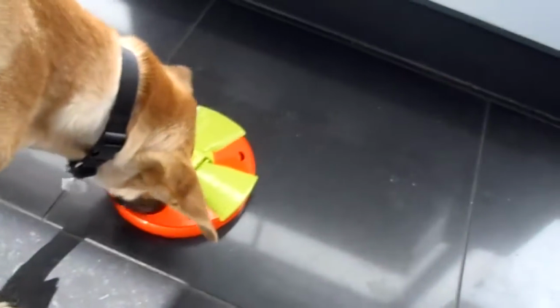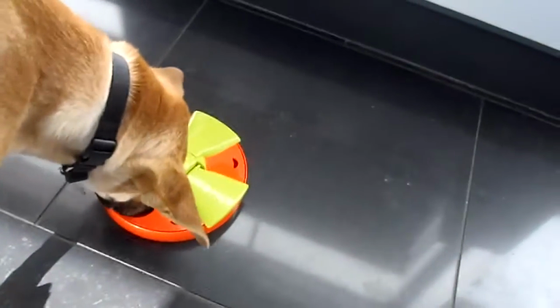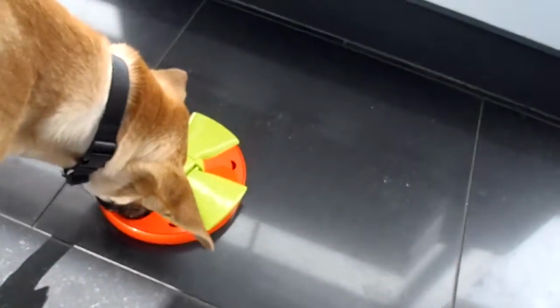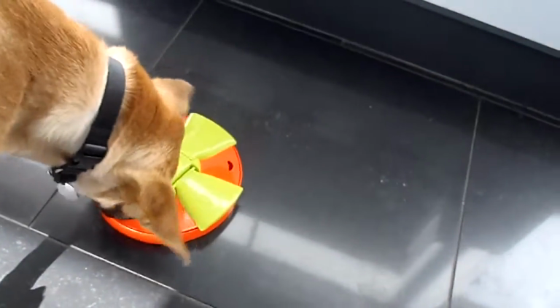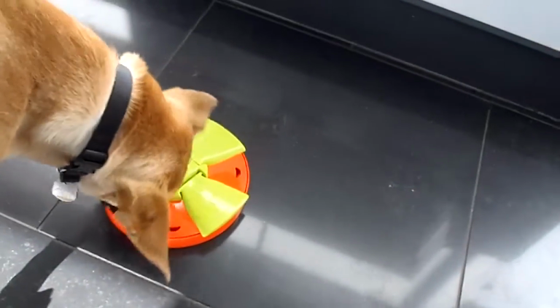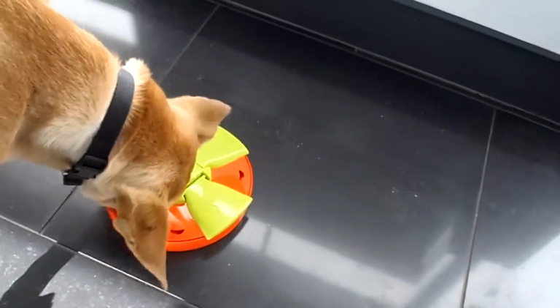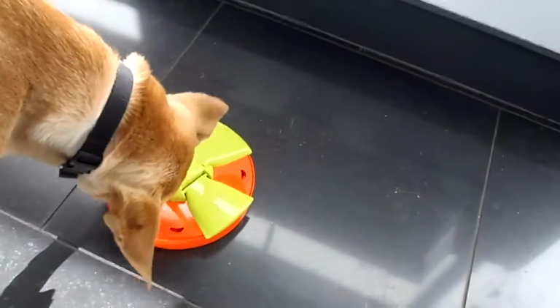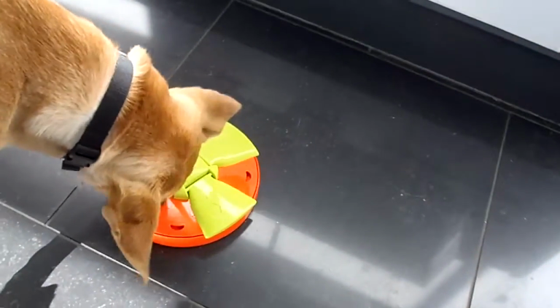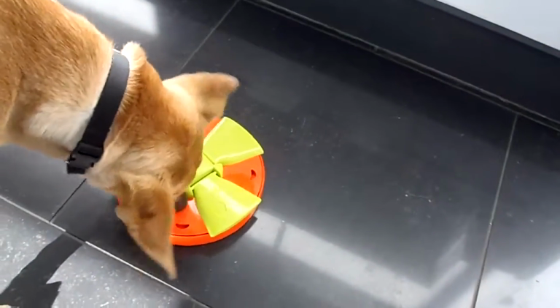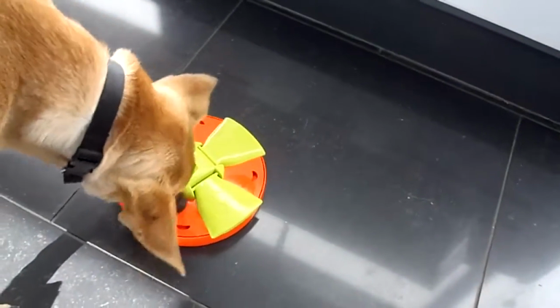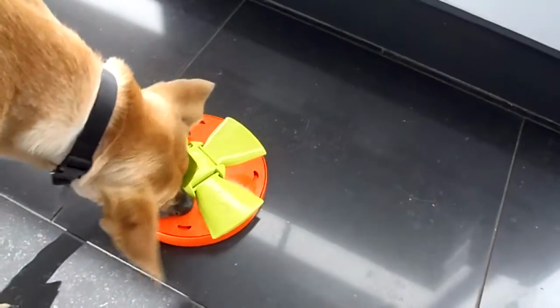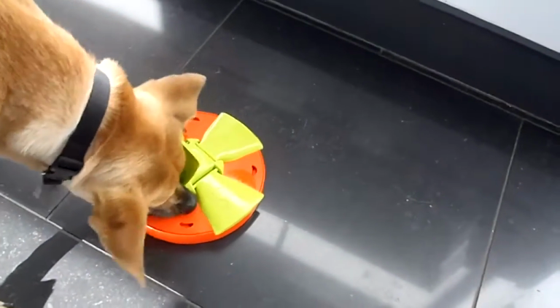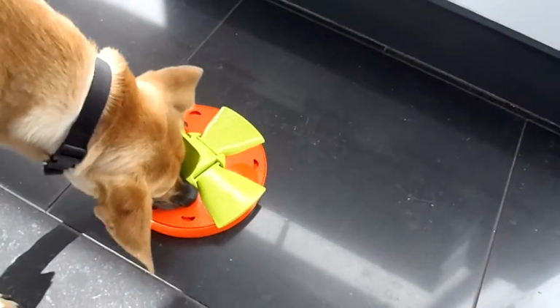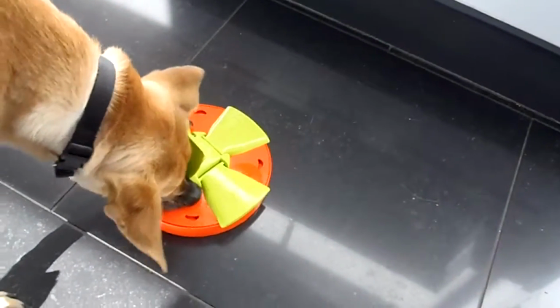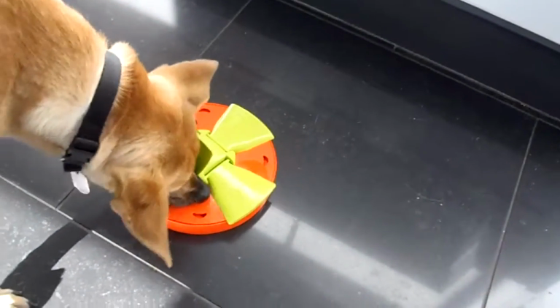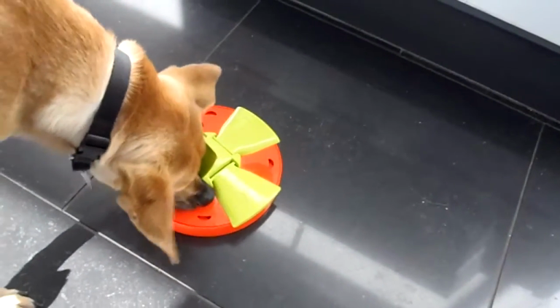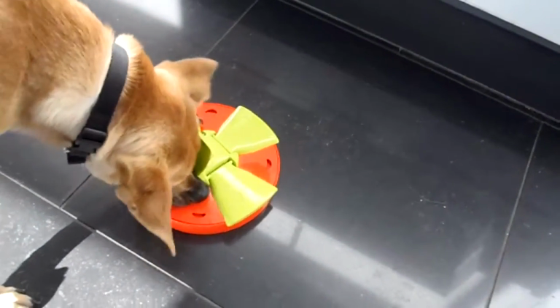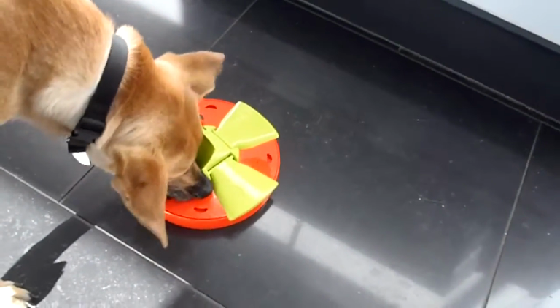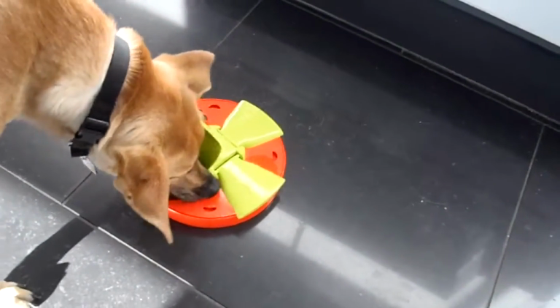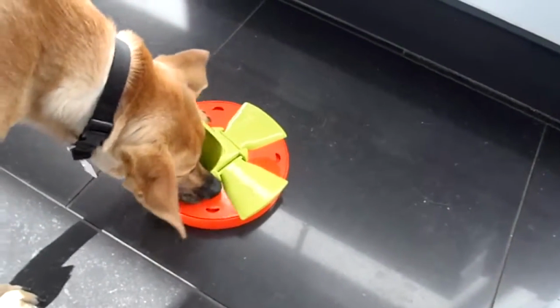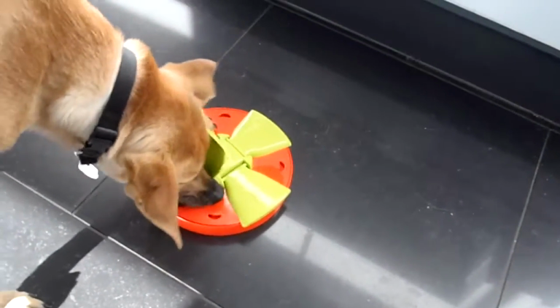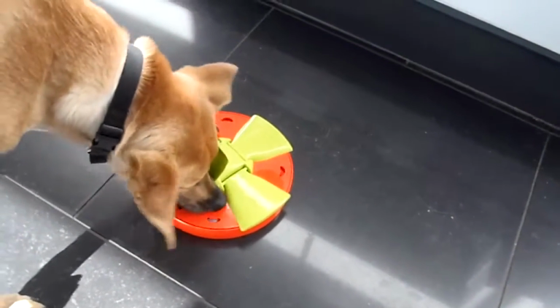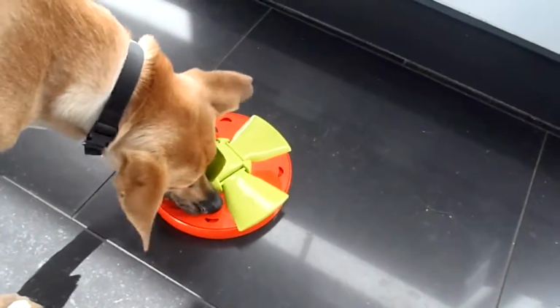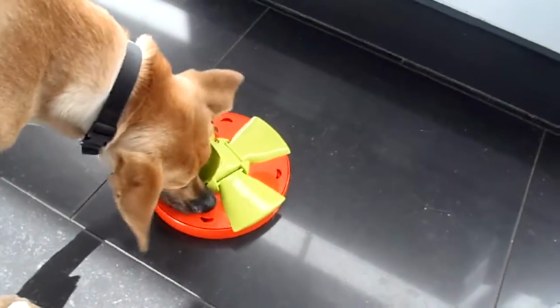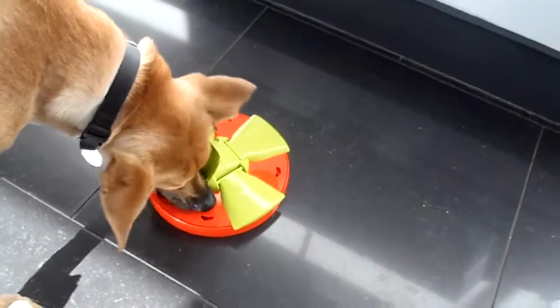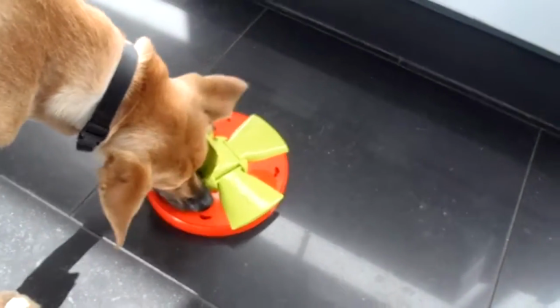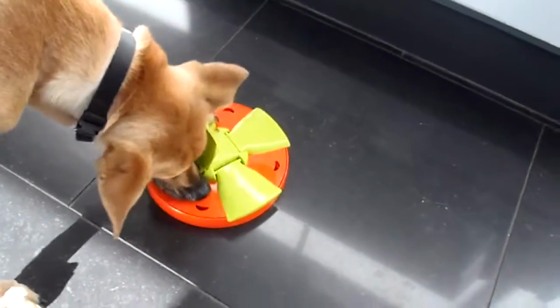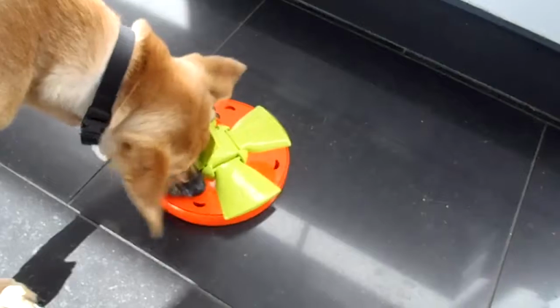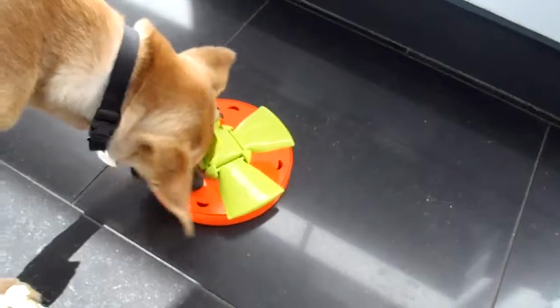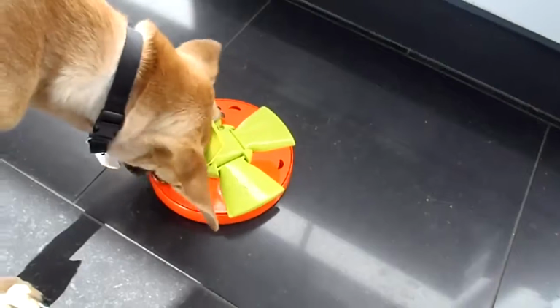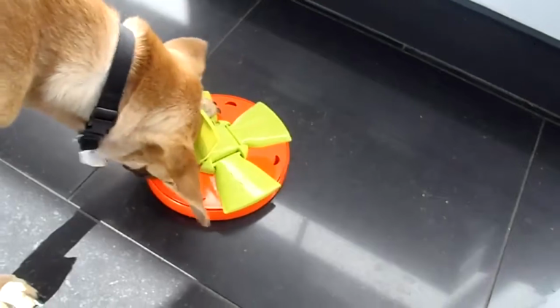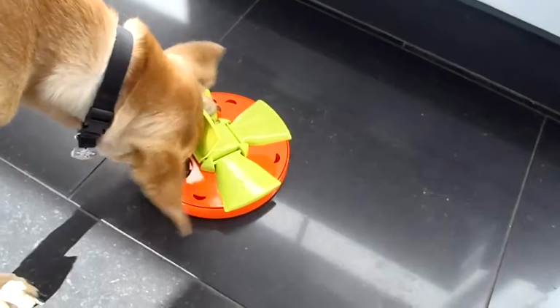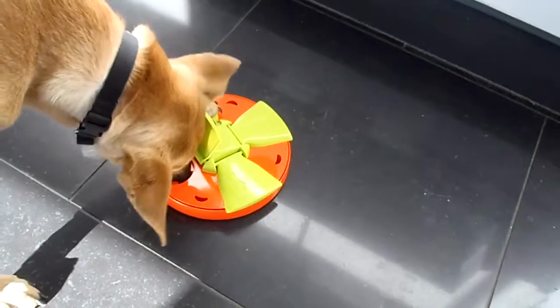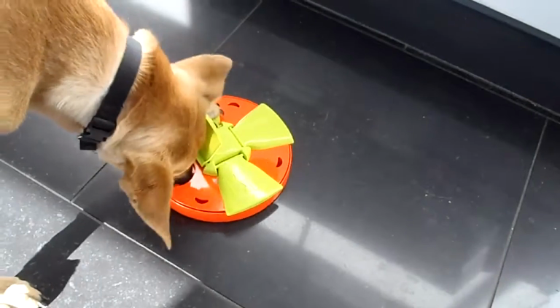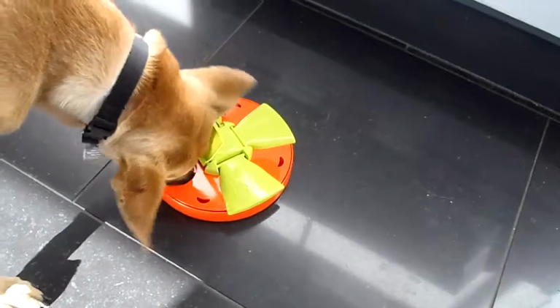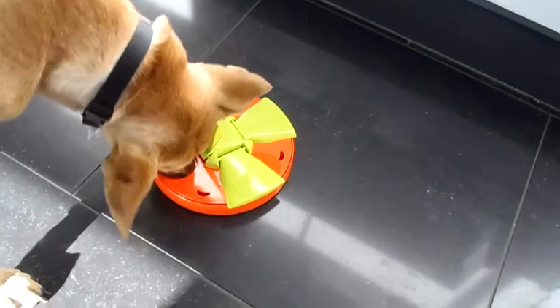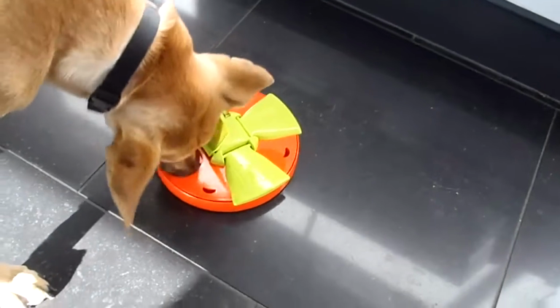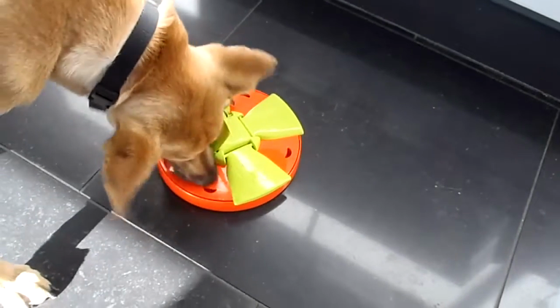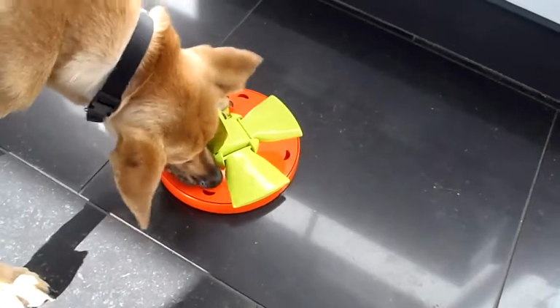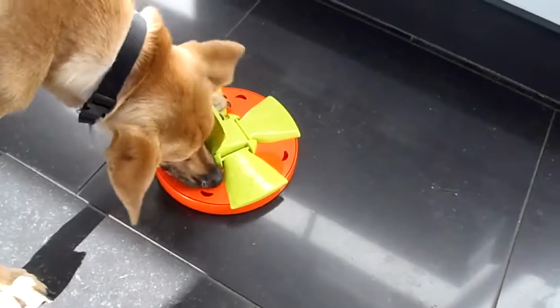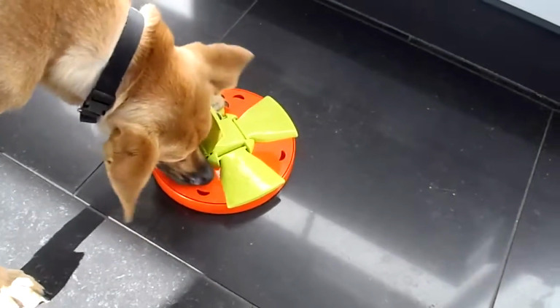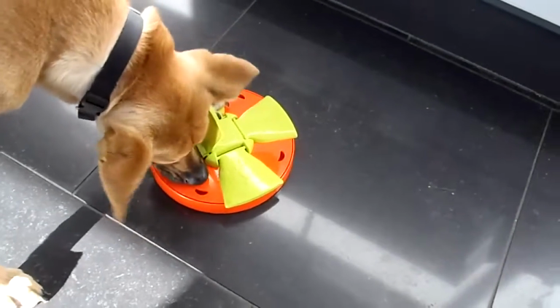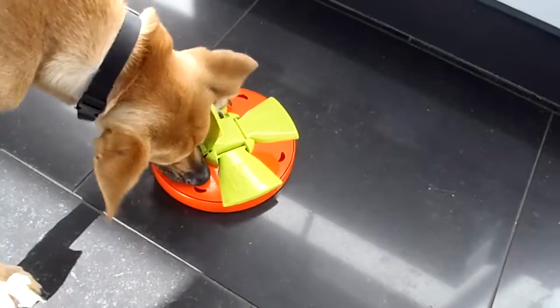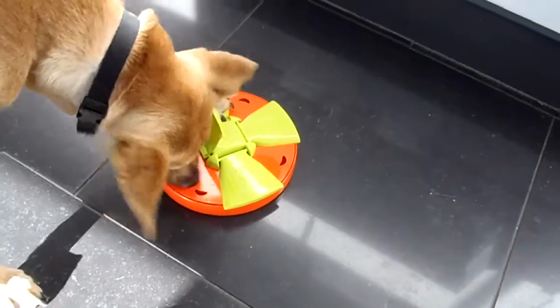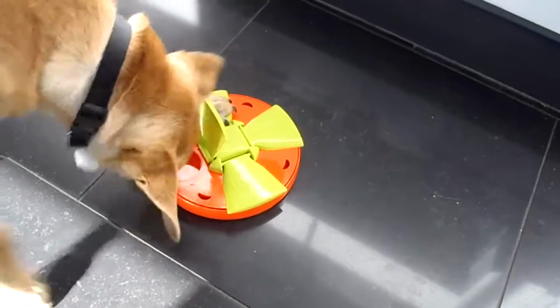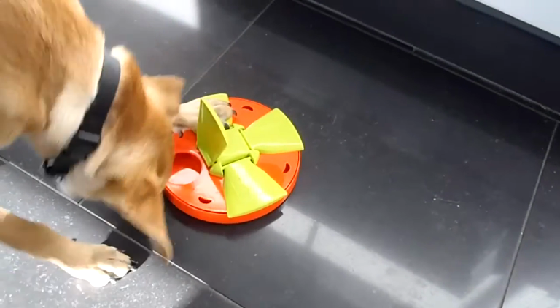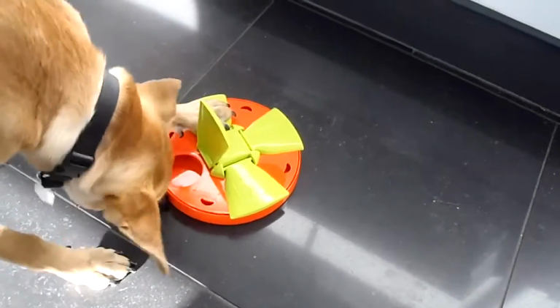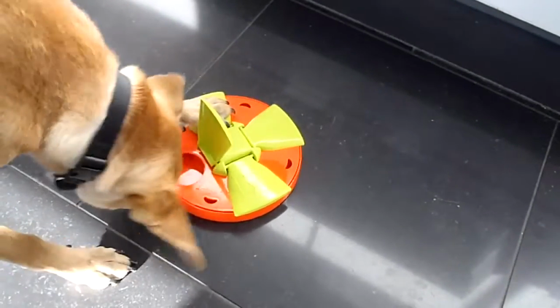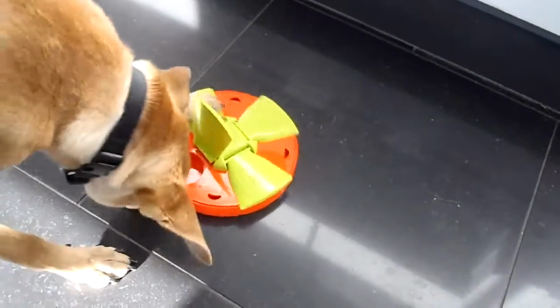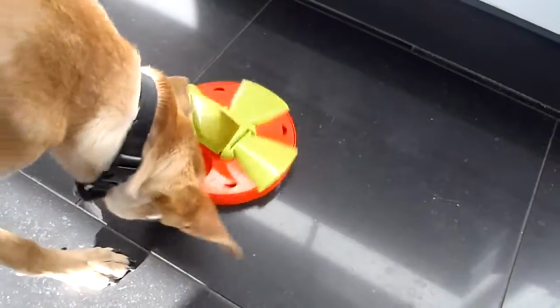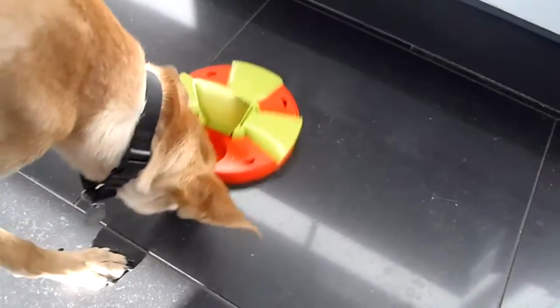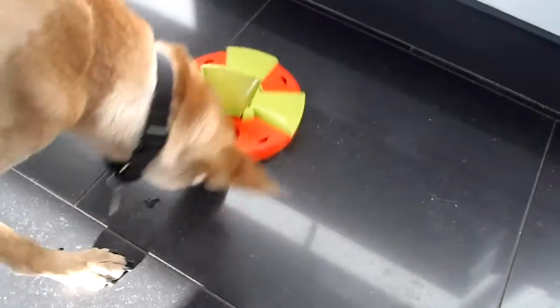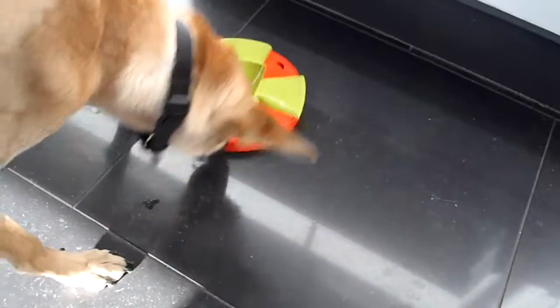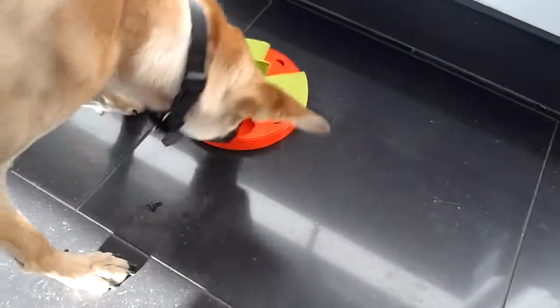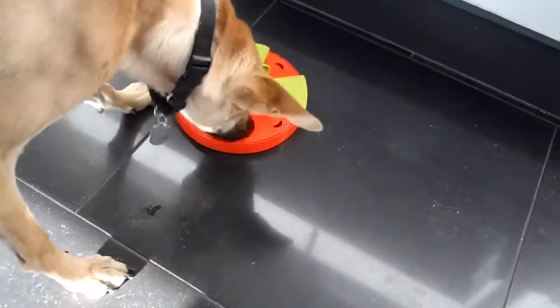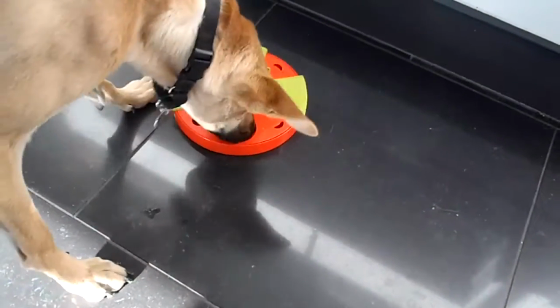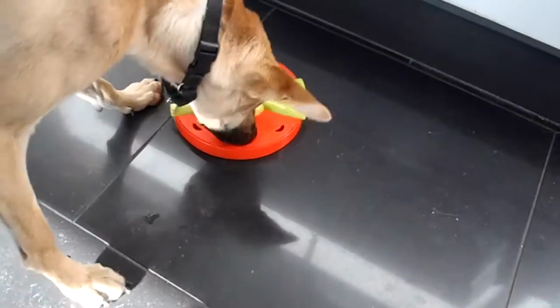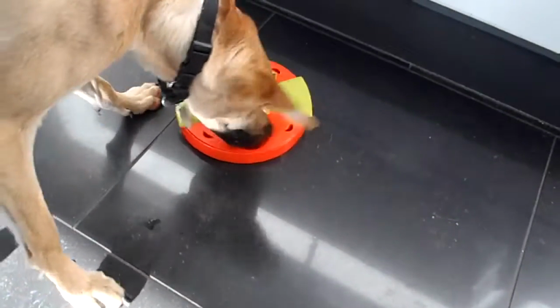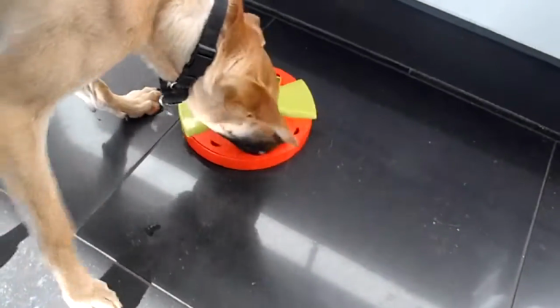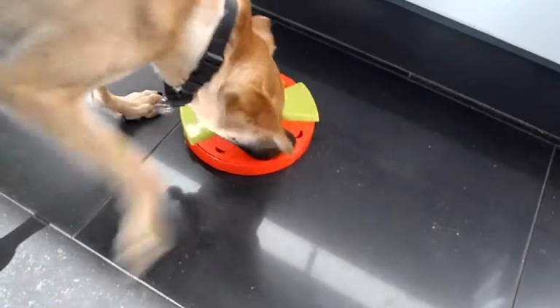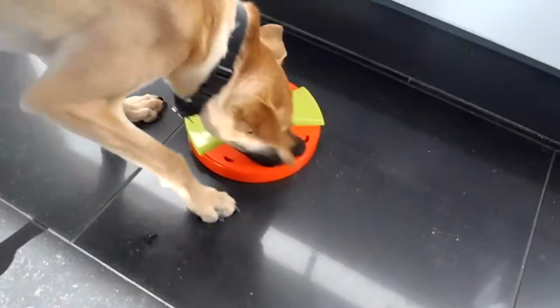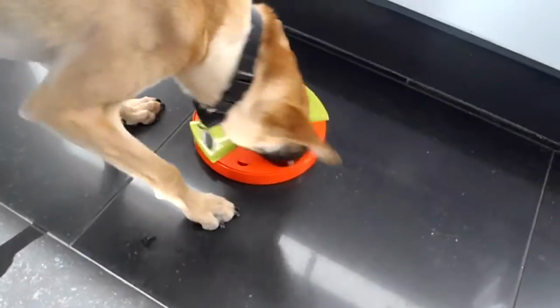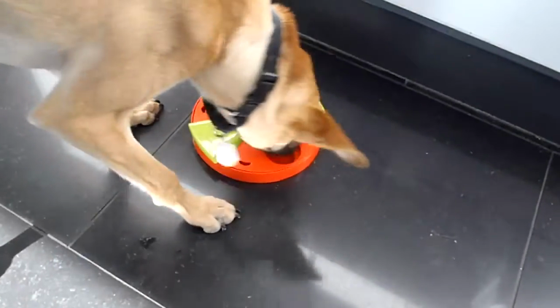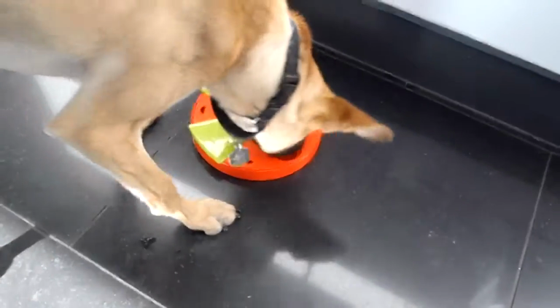And George is well versed at this and he's doing a great job. Good luck finding all your treats, George. Bye now.